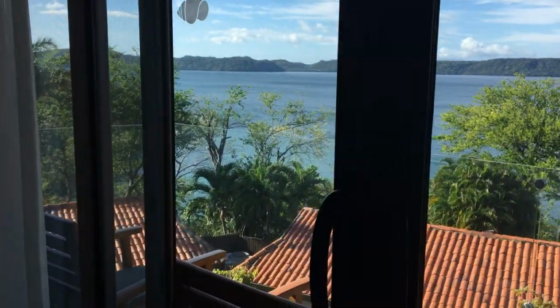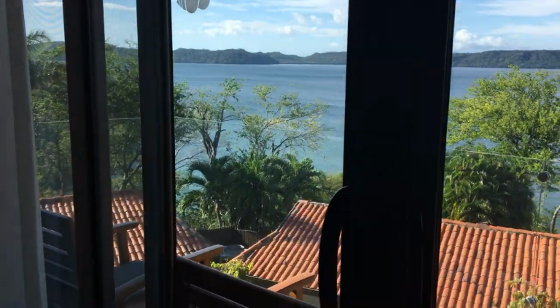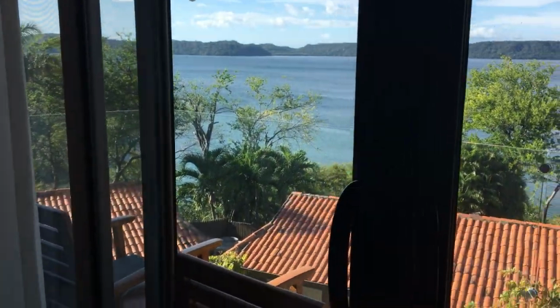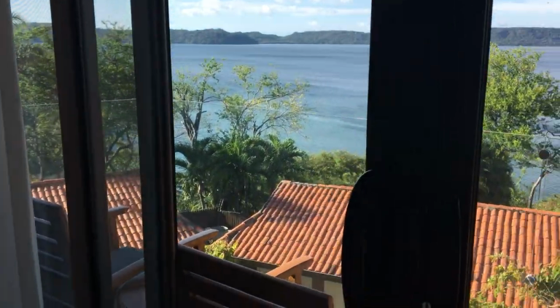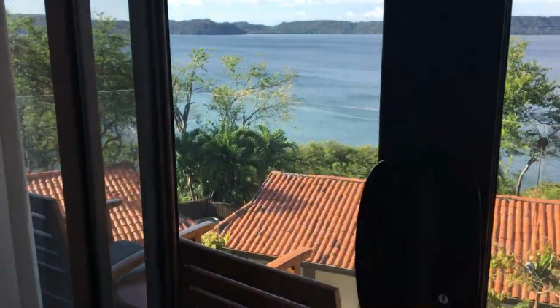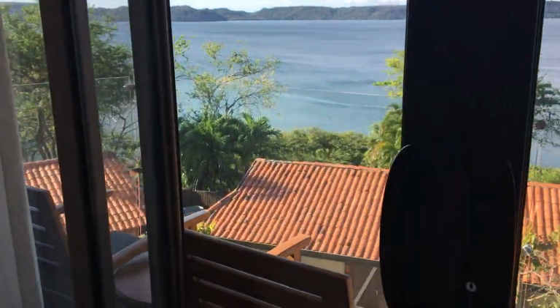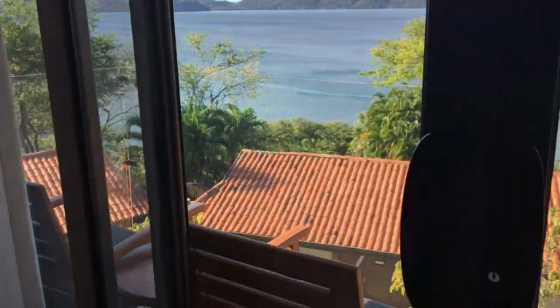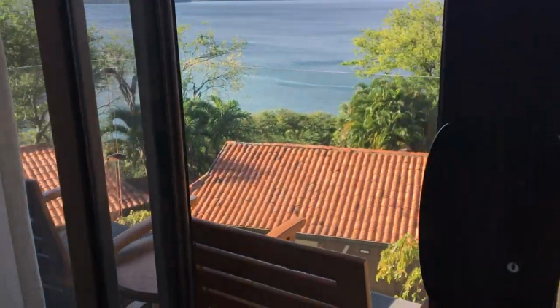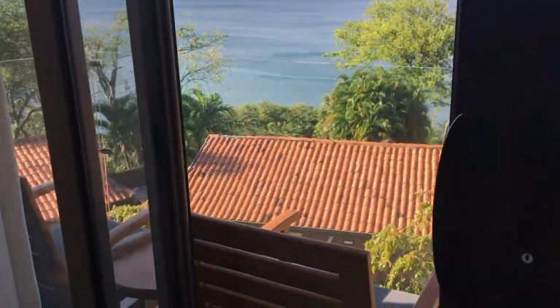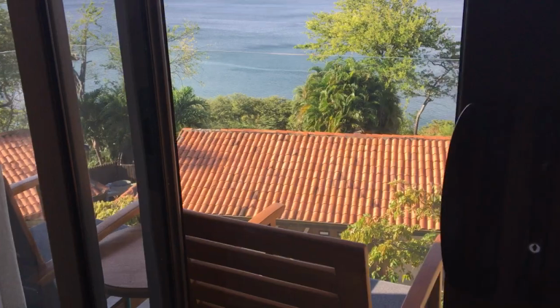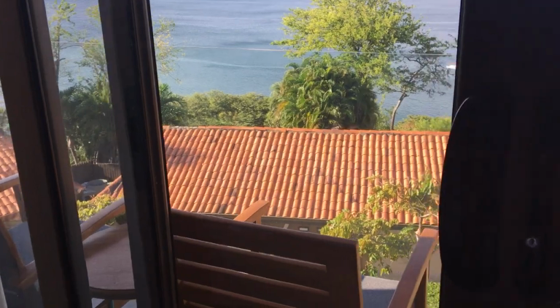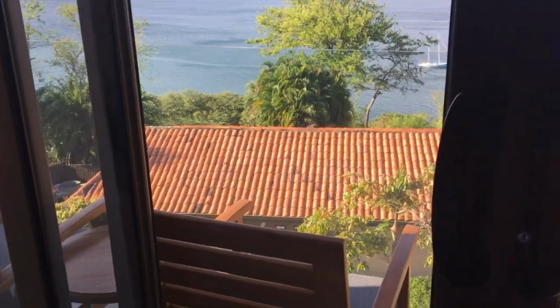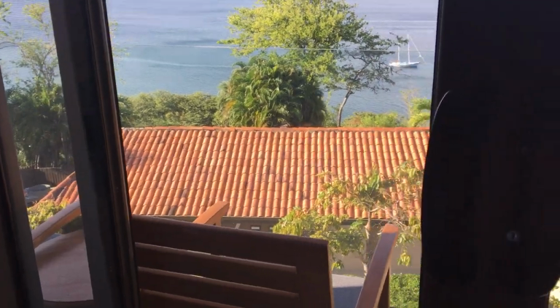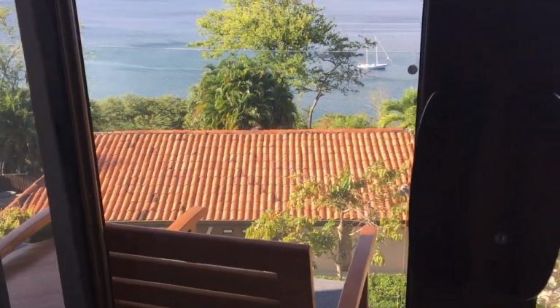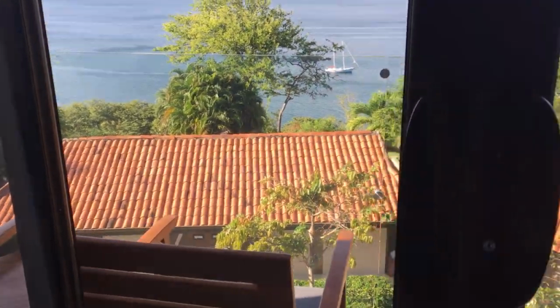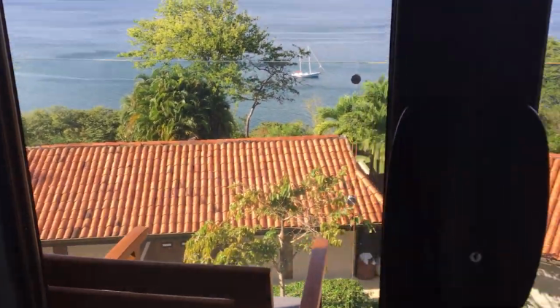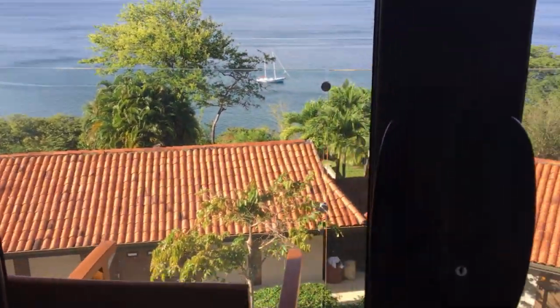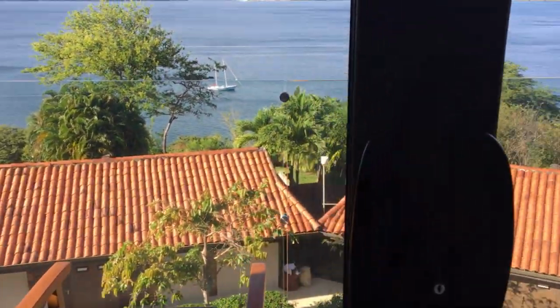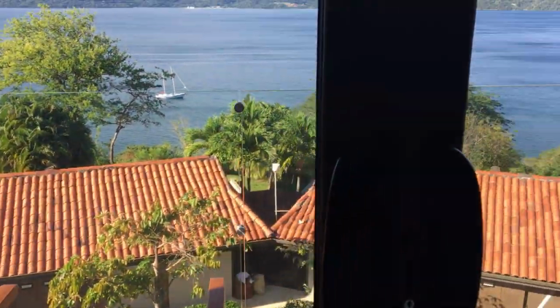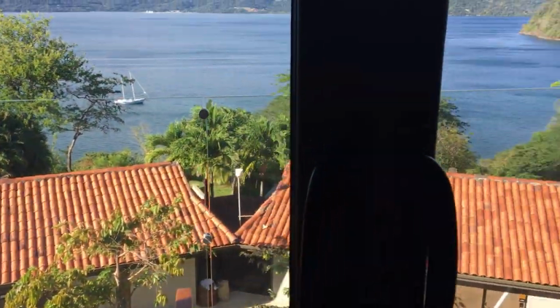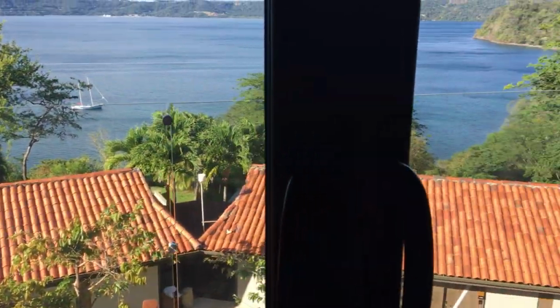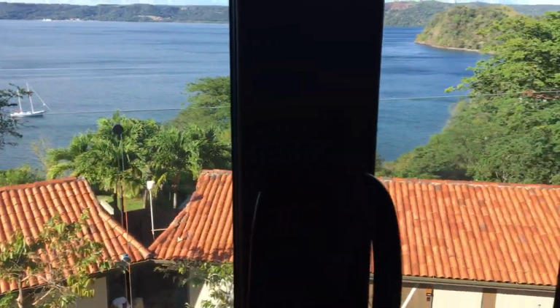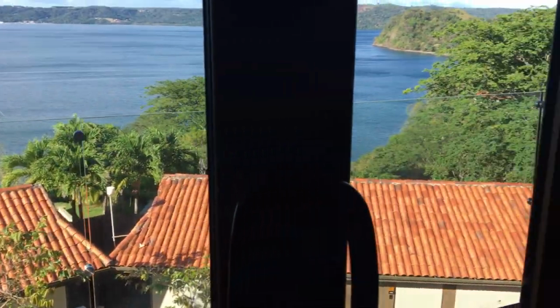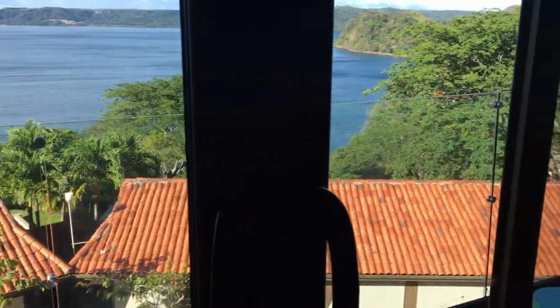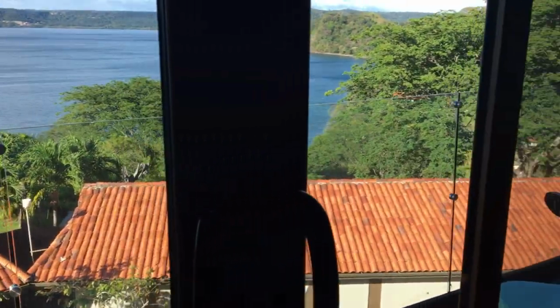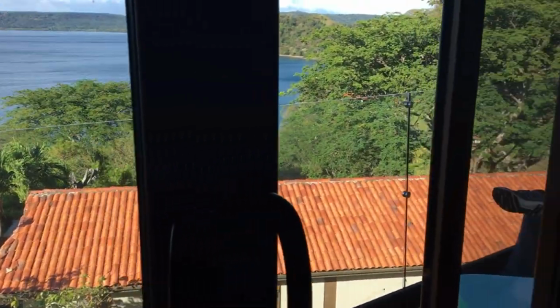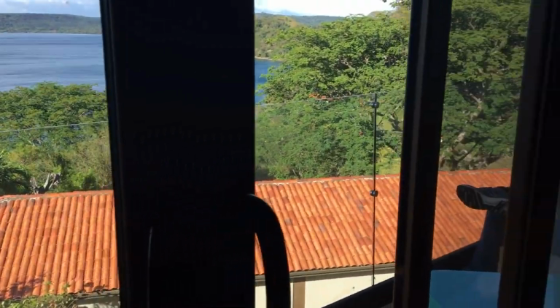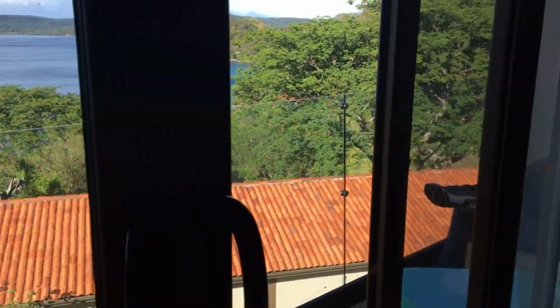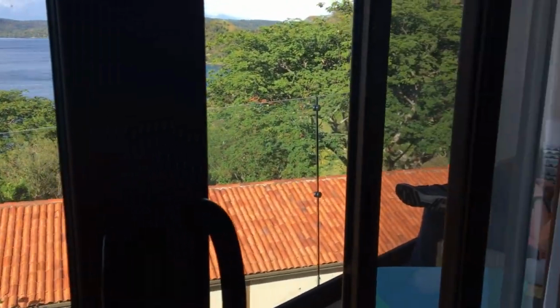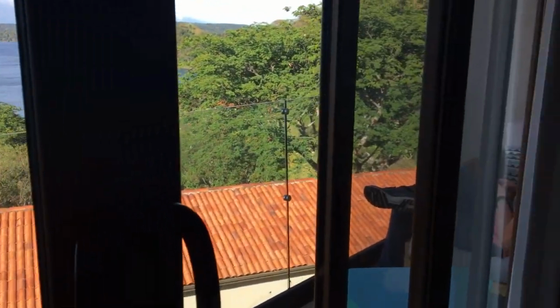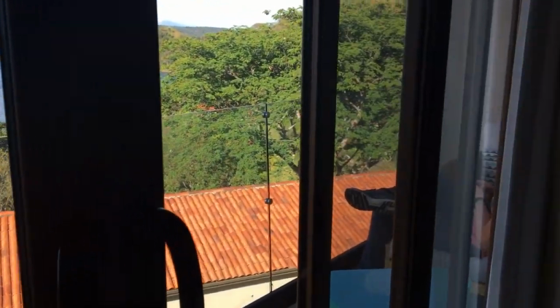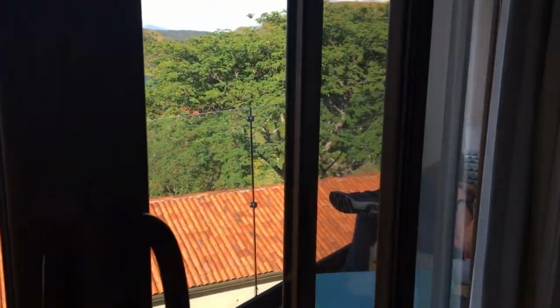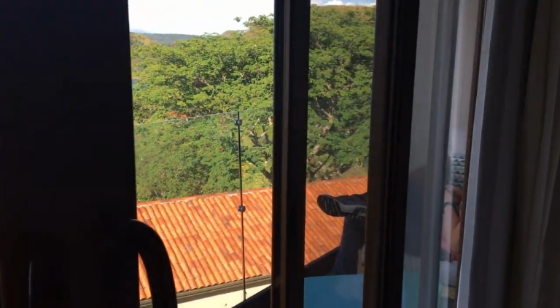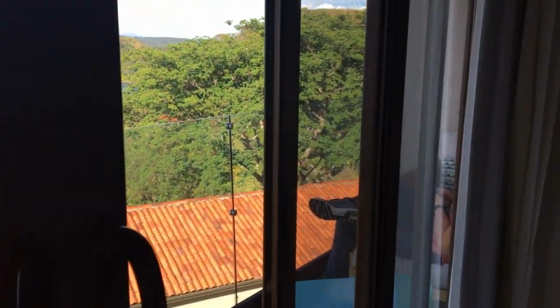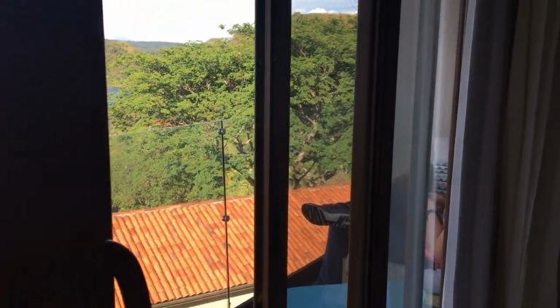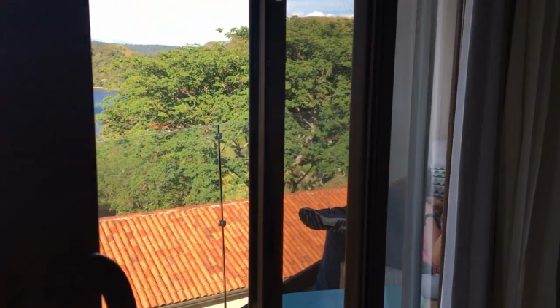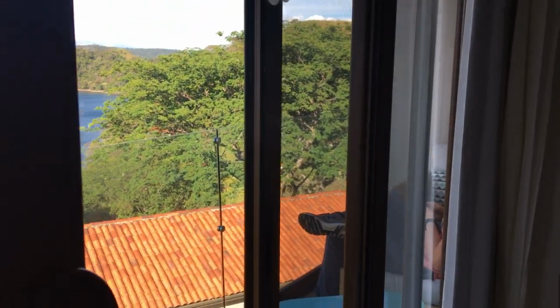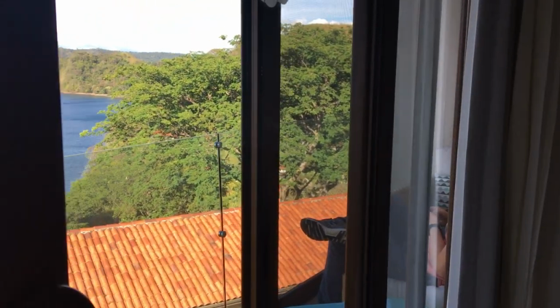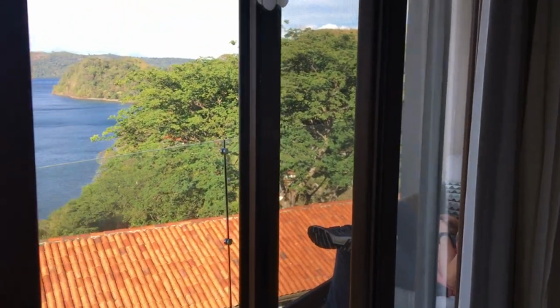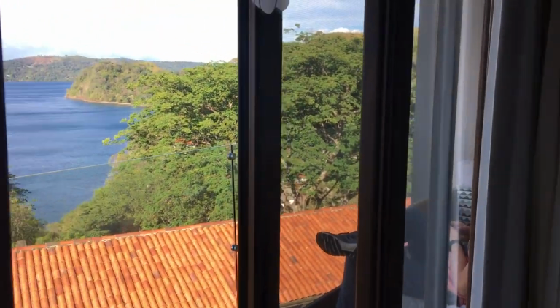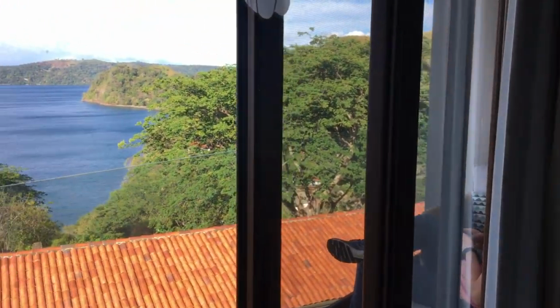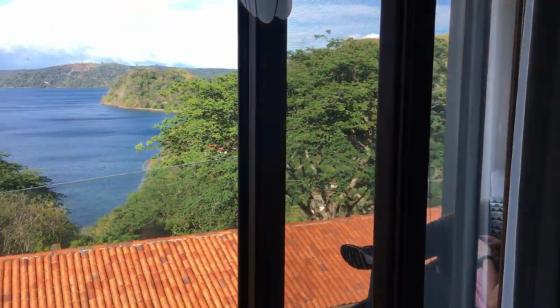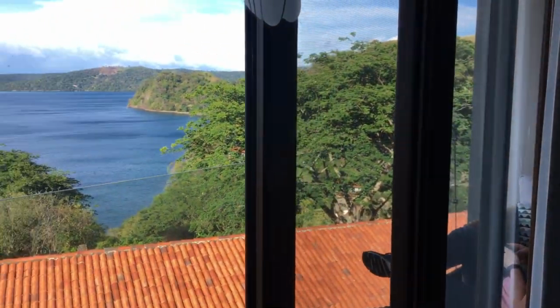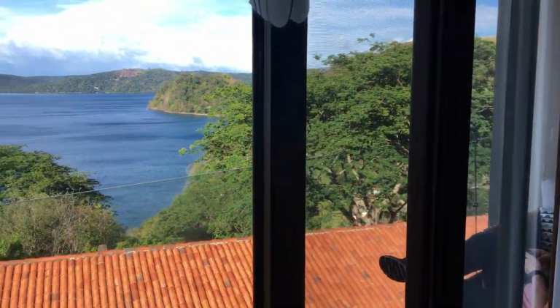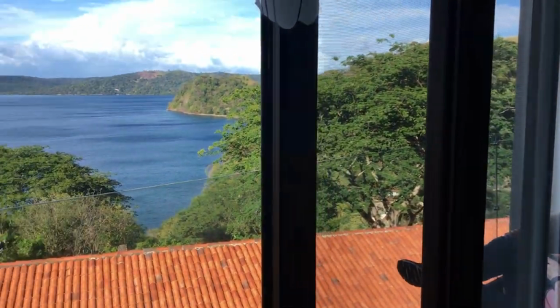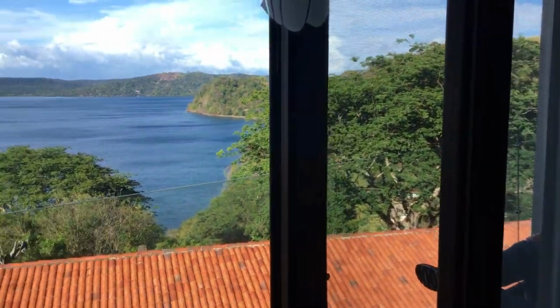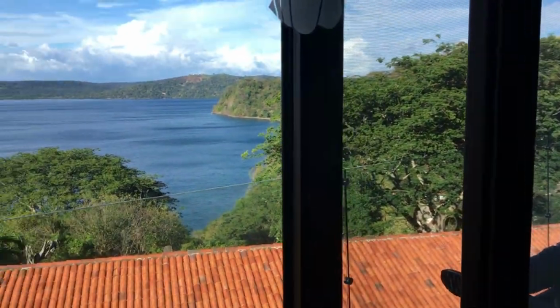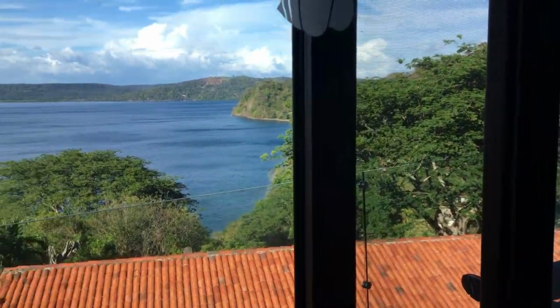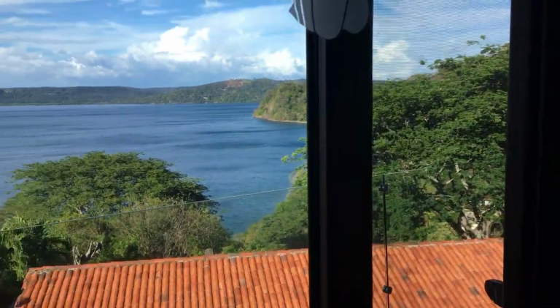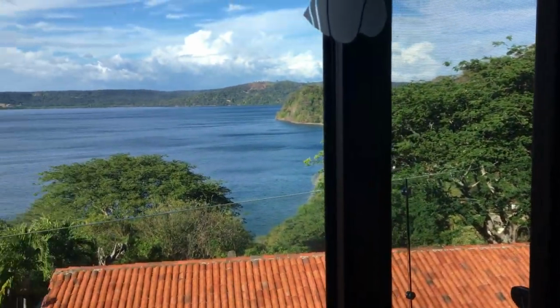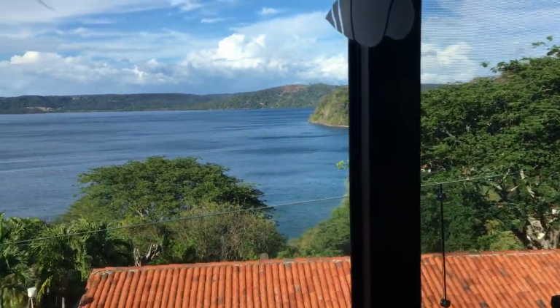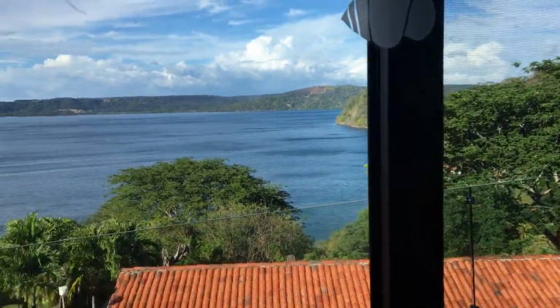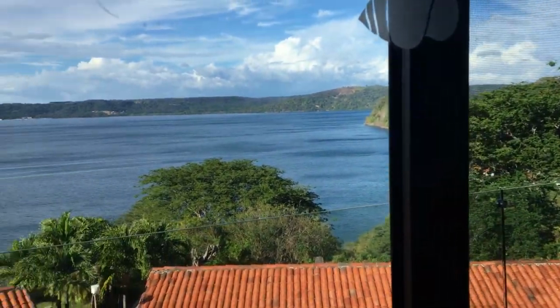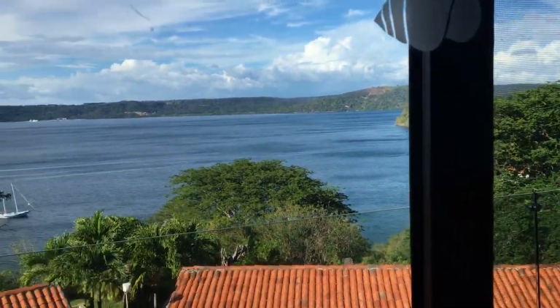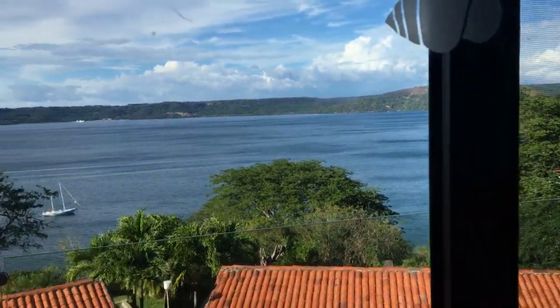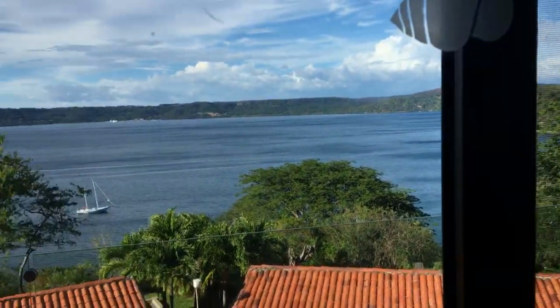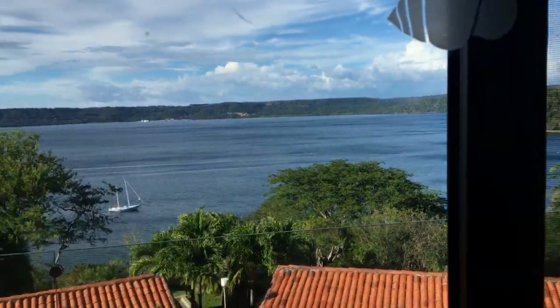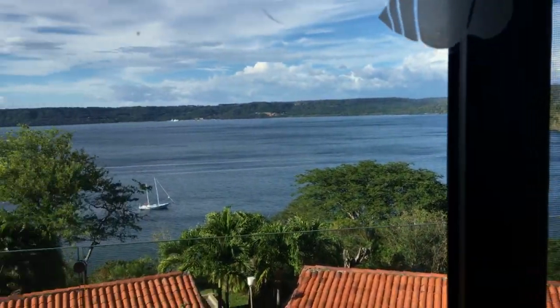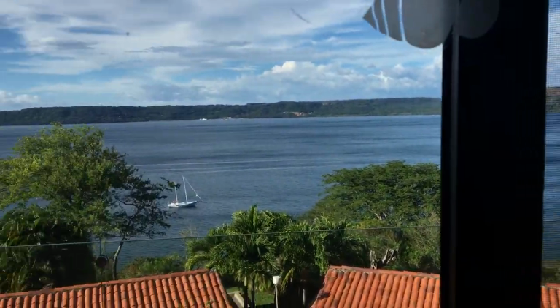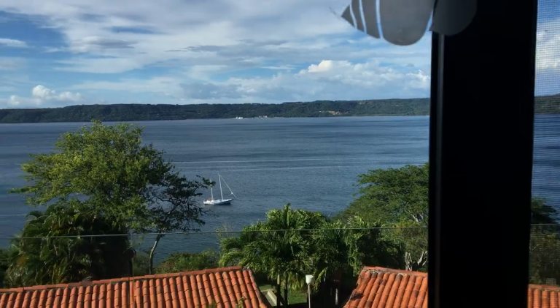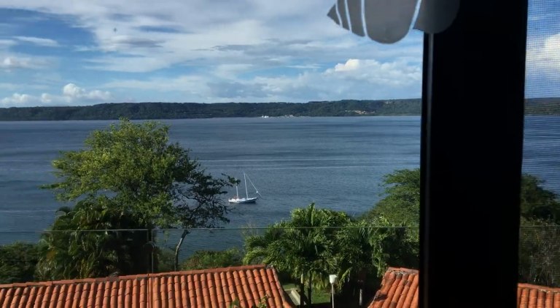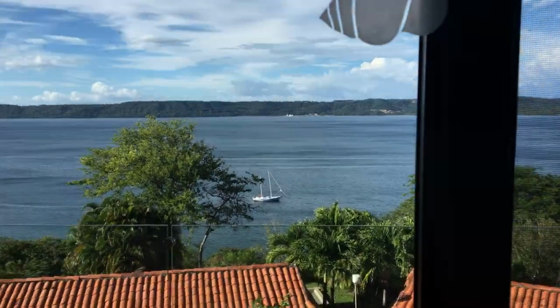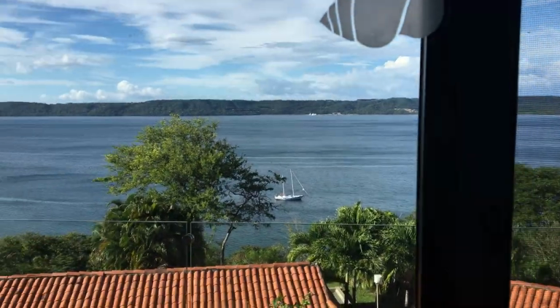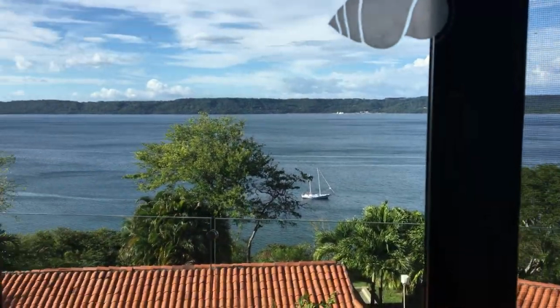There's a little balcony with a lounge area — absolutely stunning.